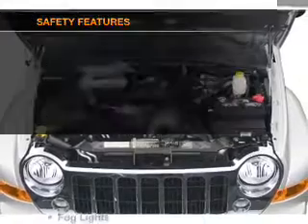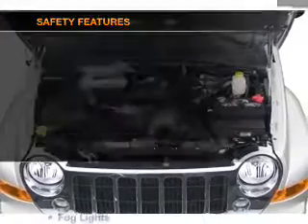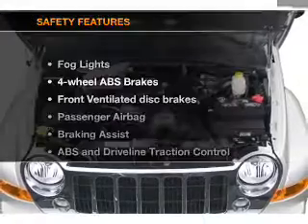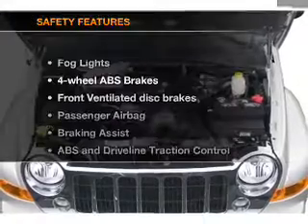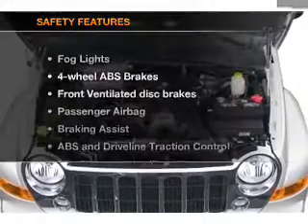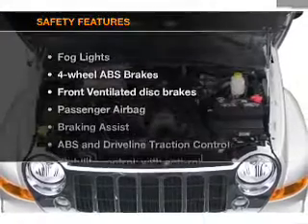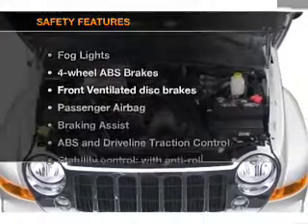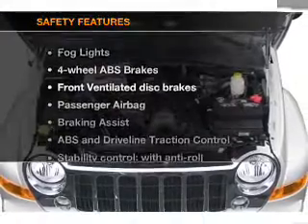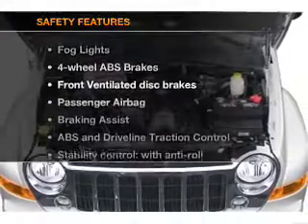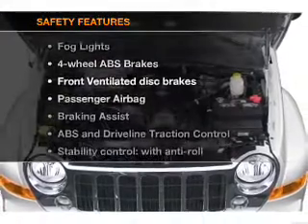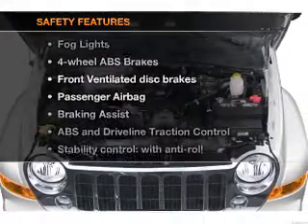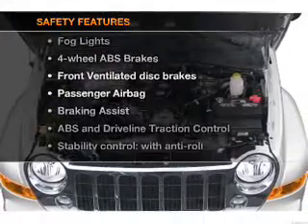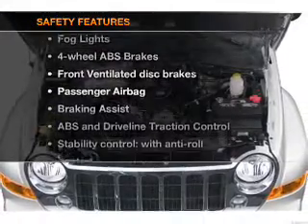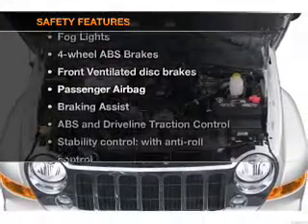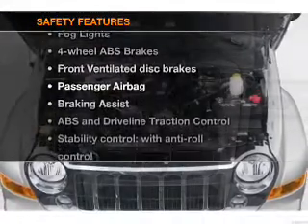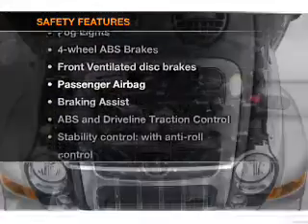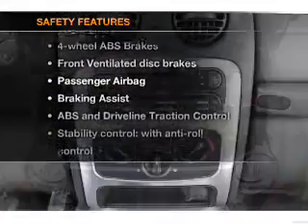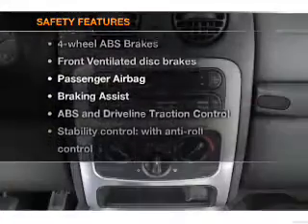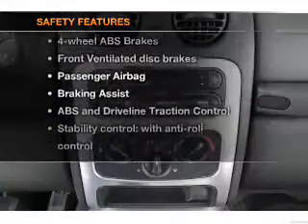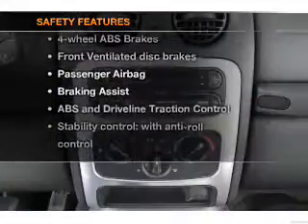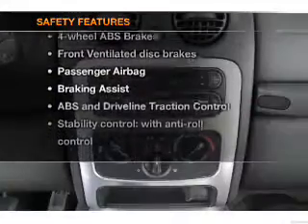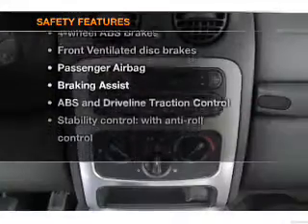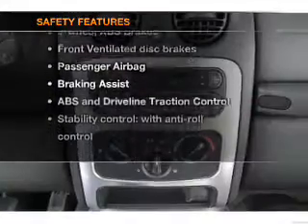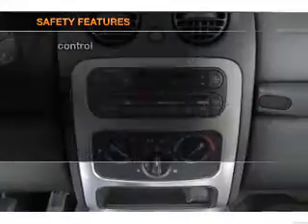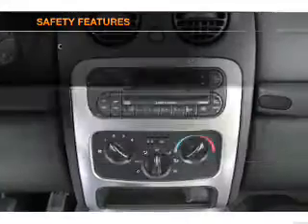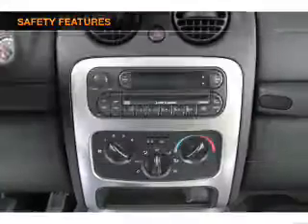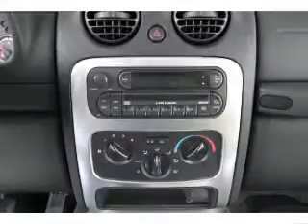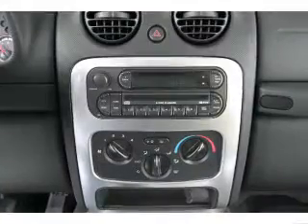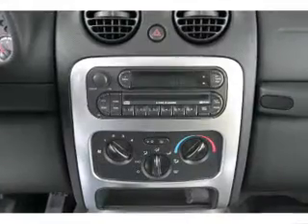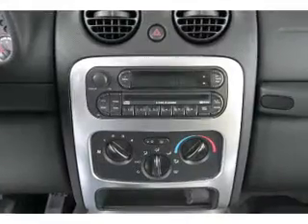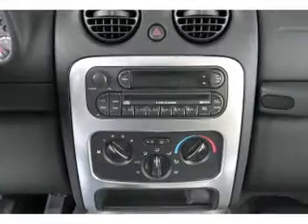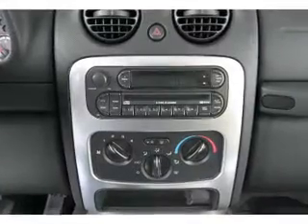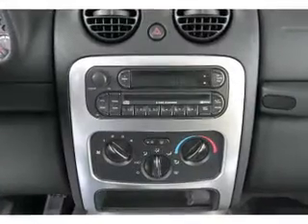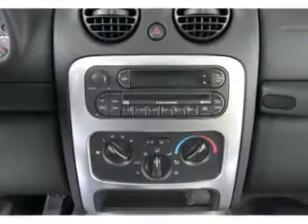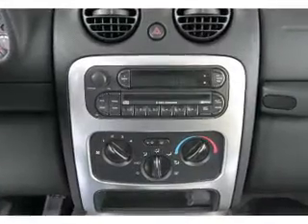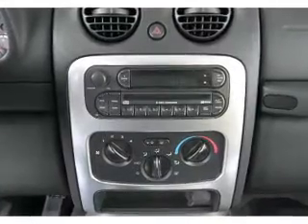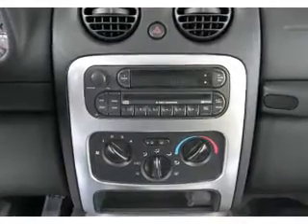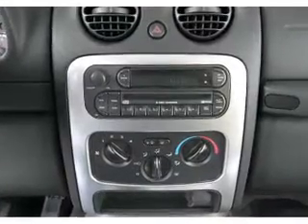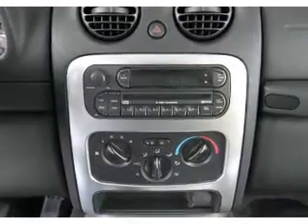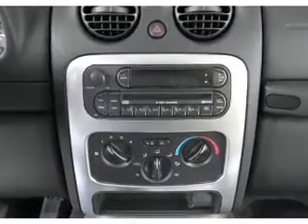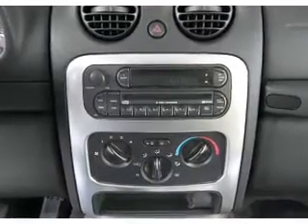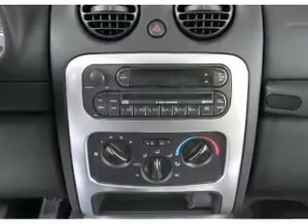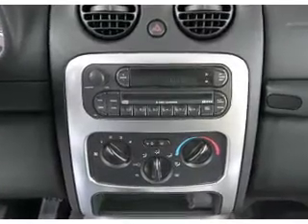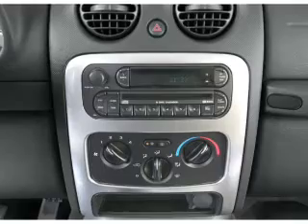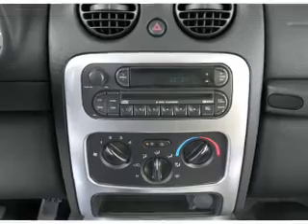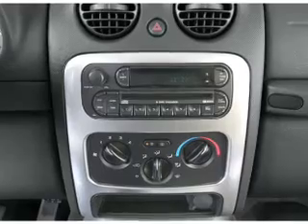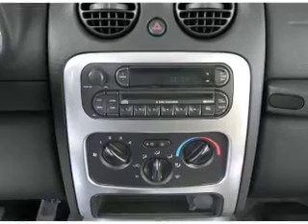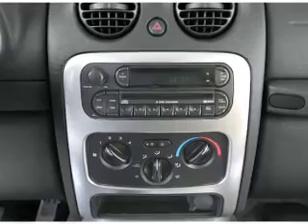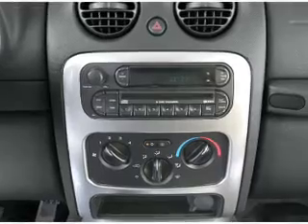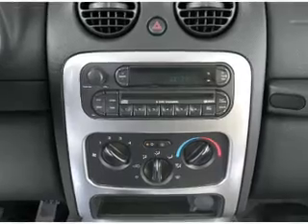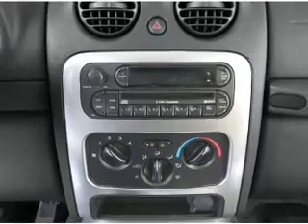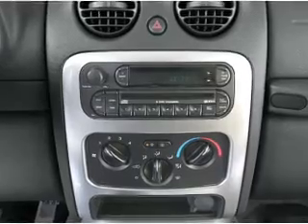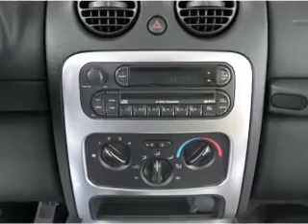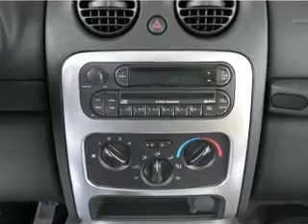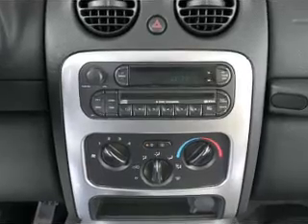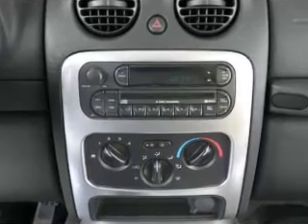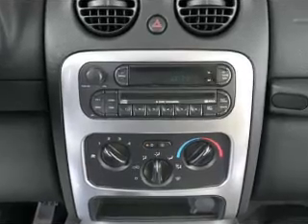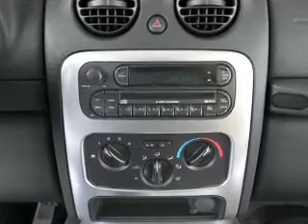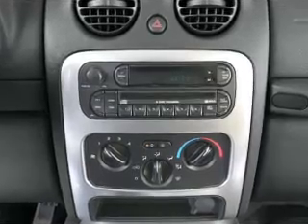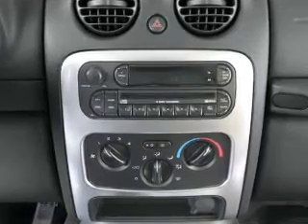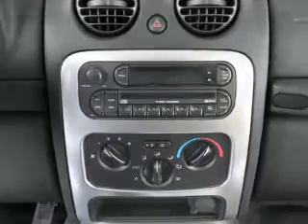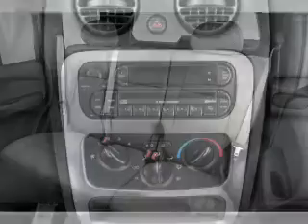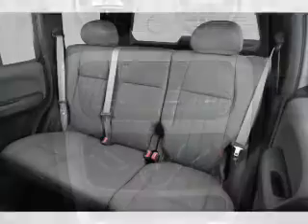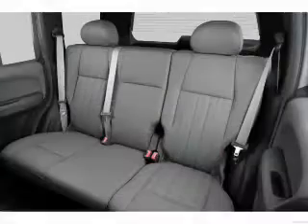And for your peace of mind, the following safety equipment is included: front ventilated disc brakes, passenger airbags, and stability control.